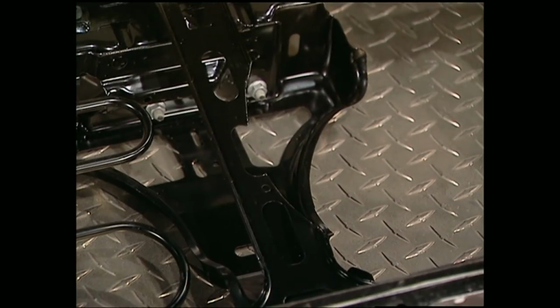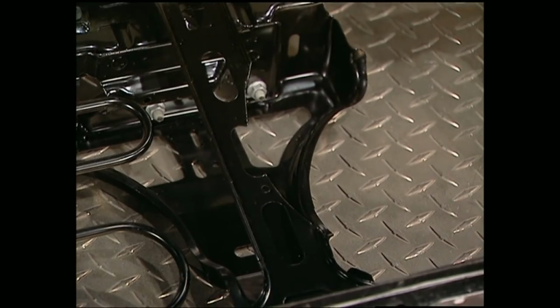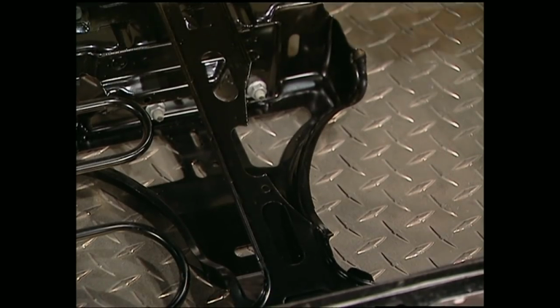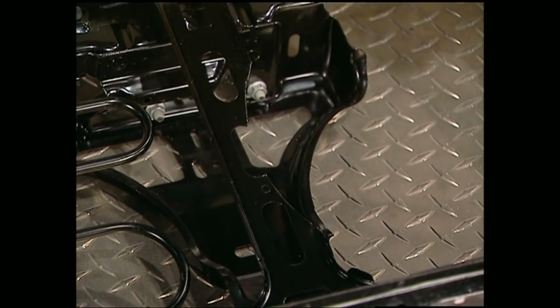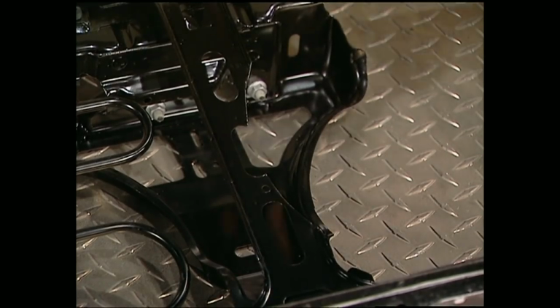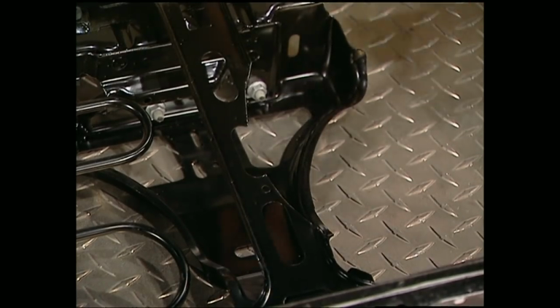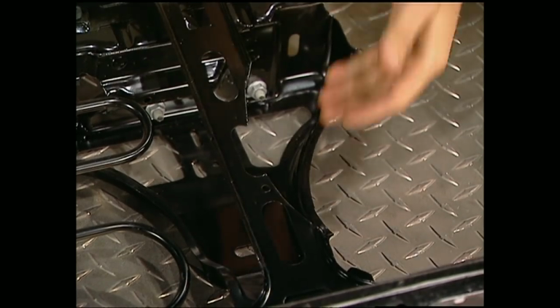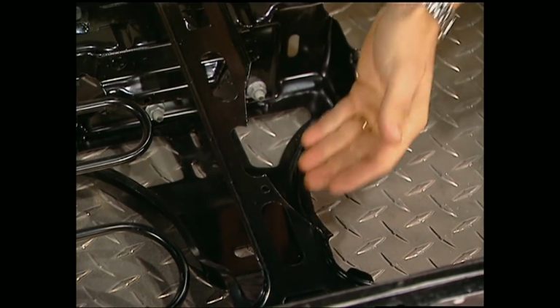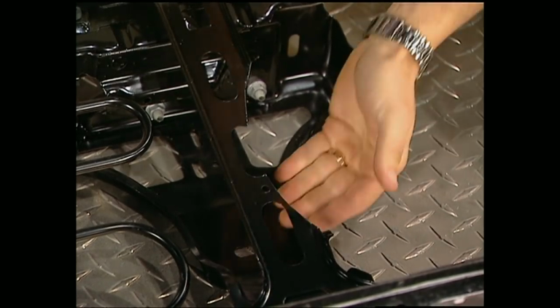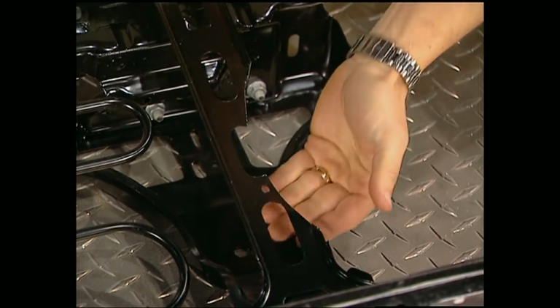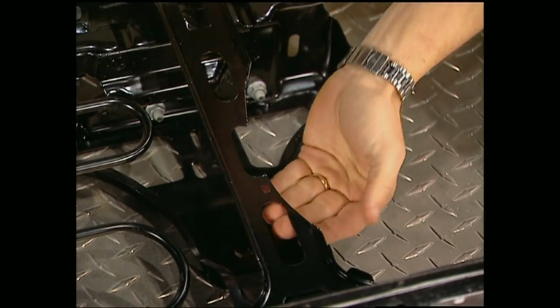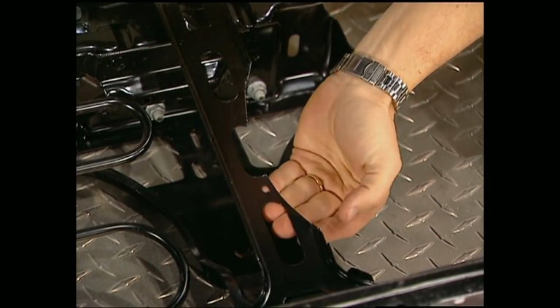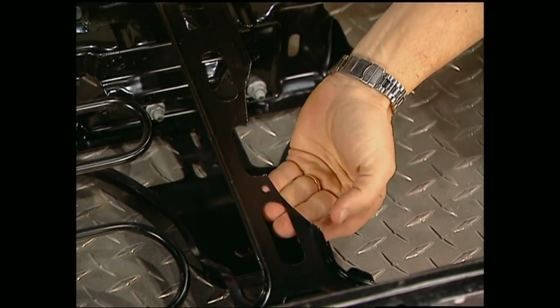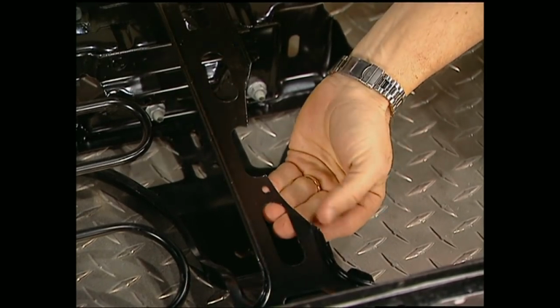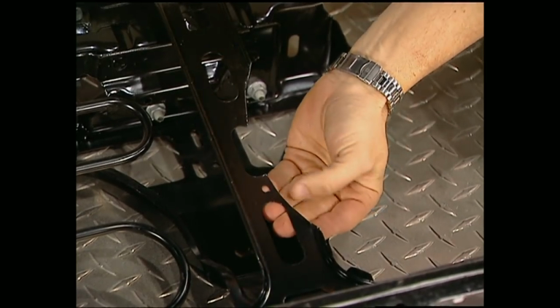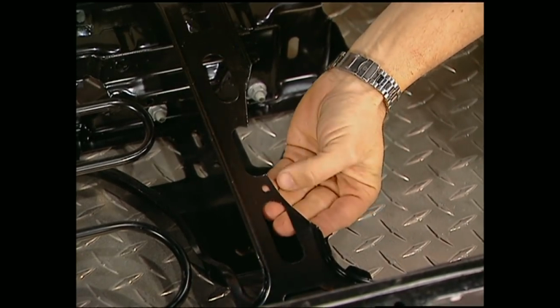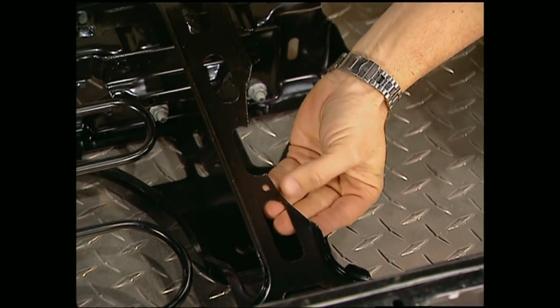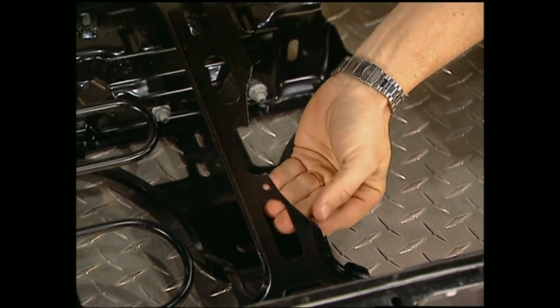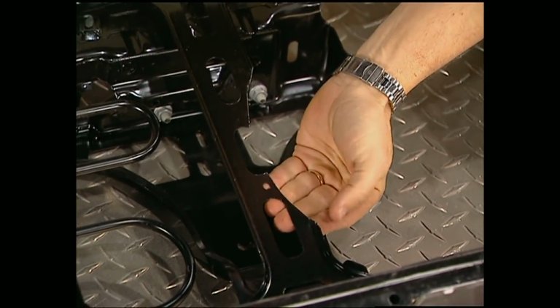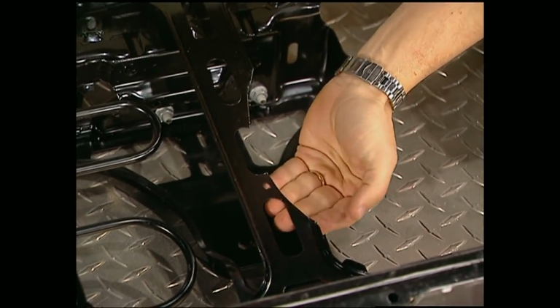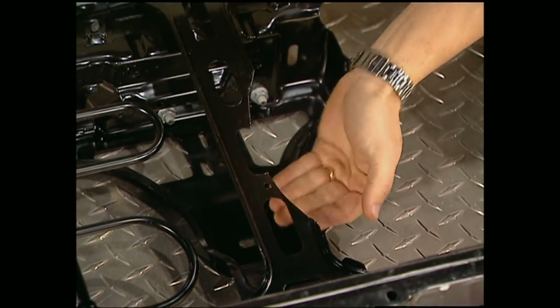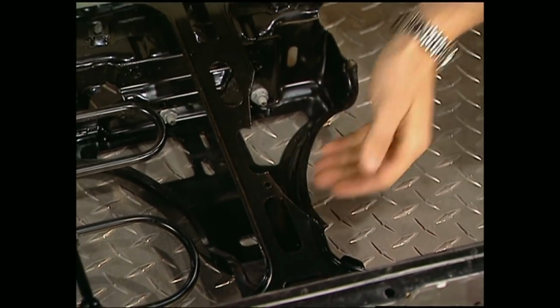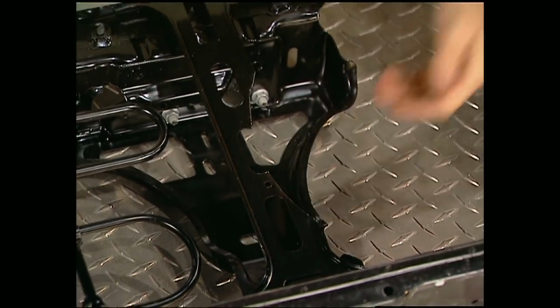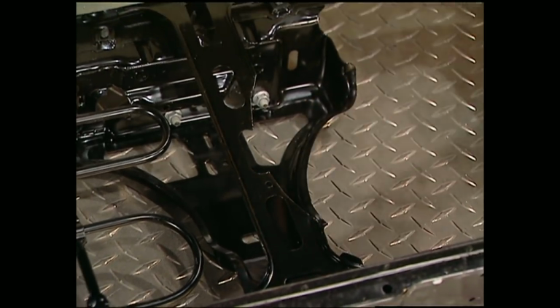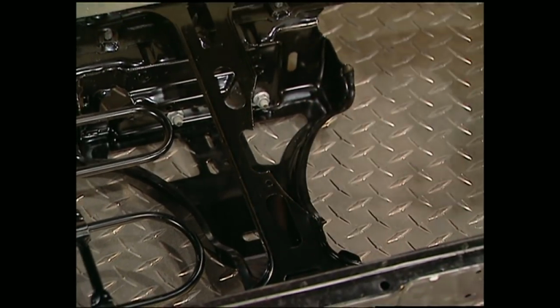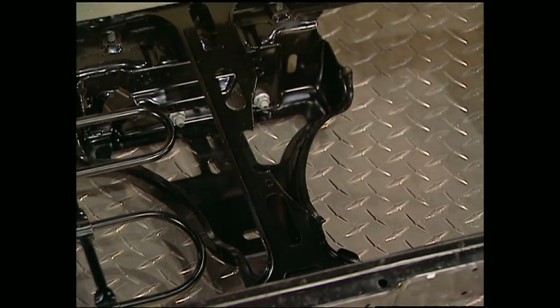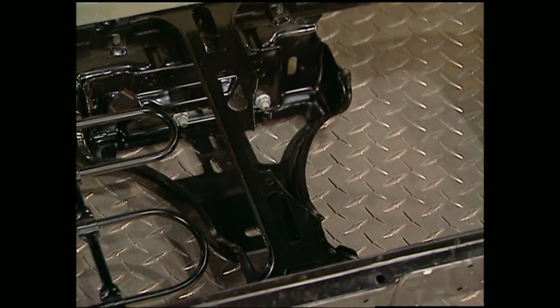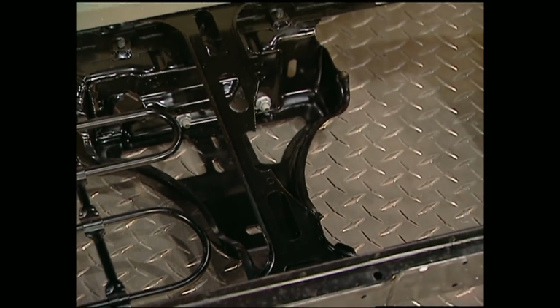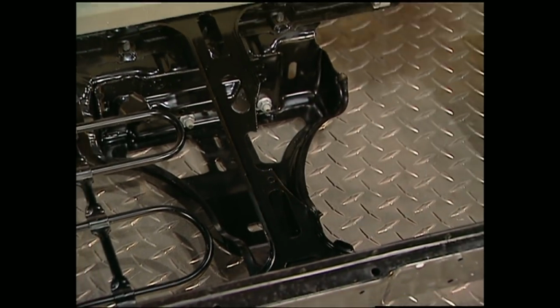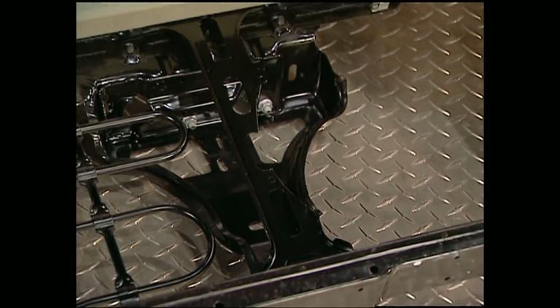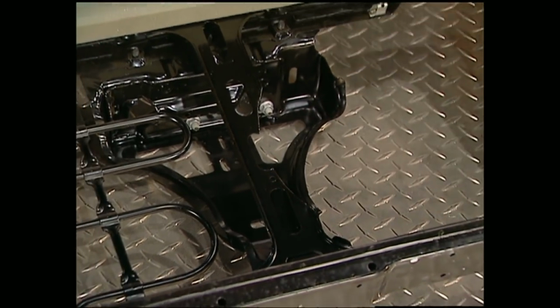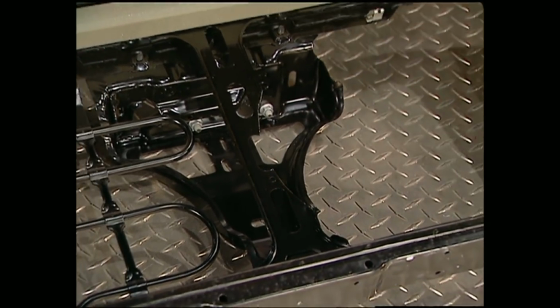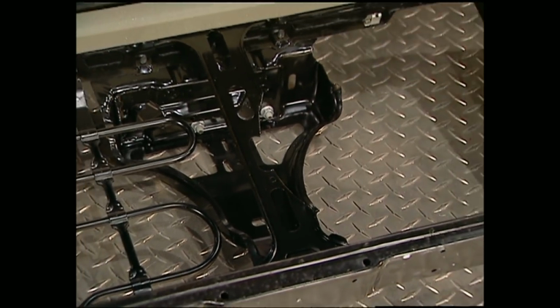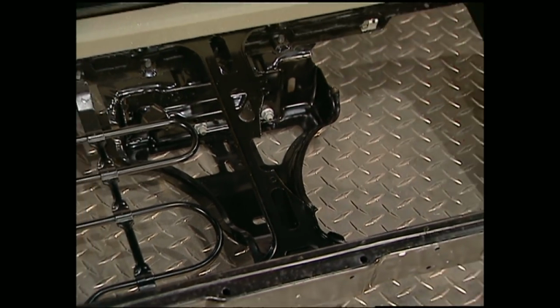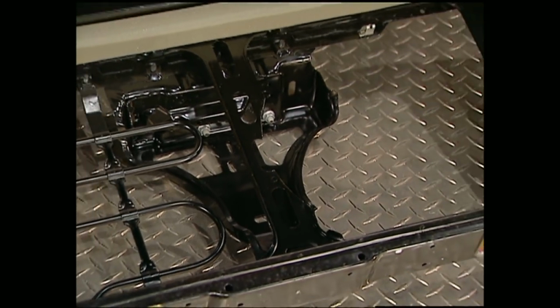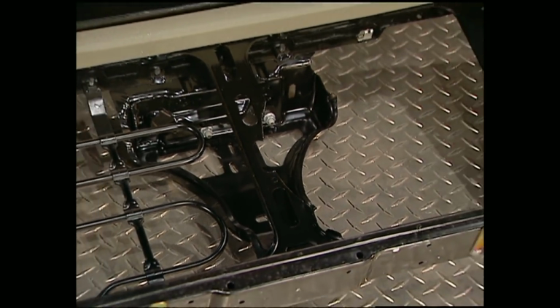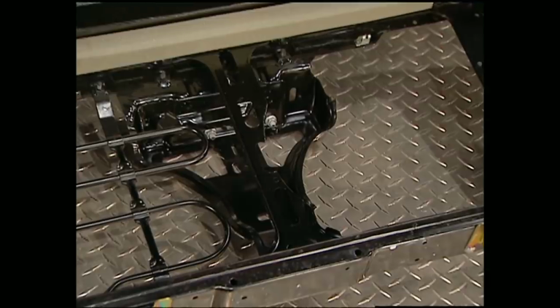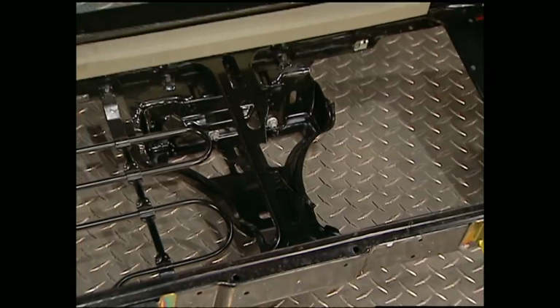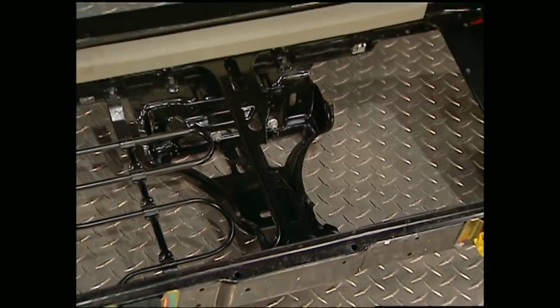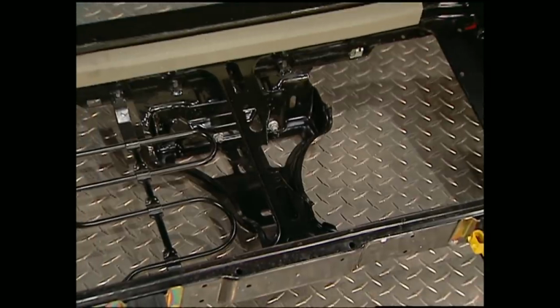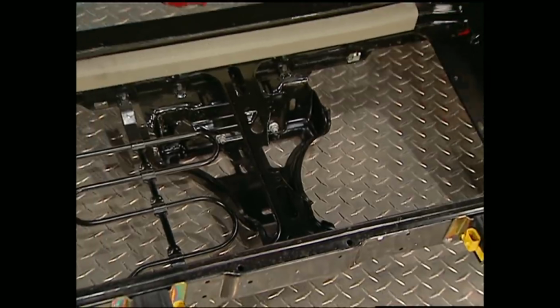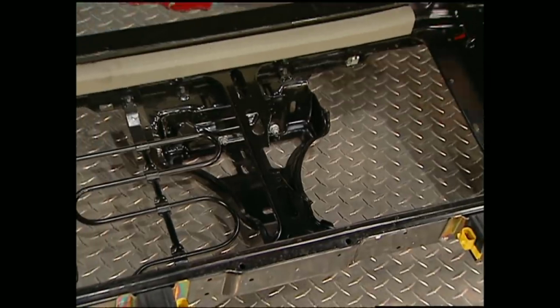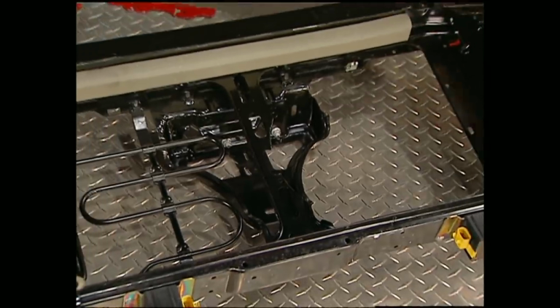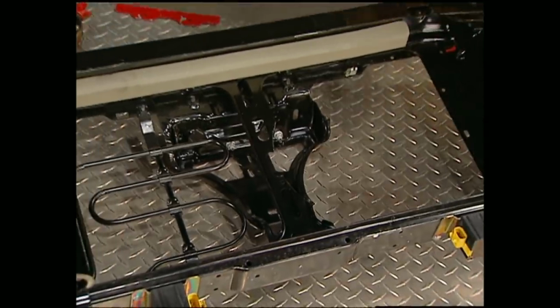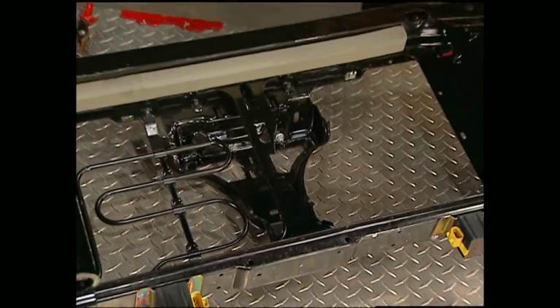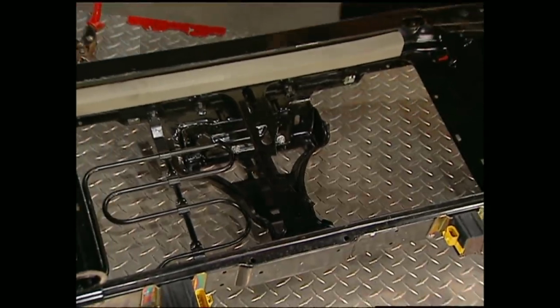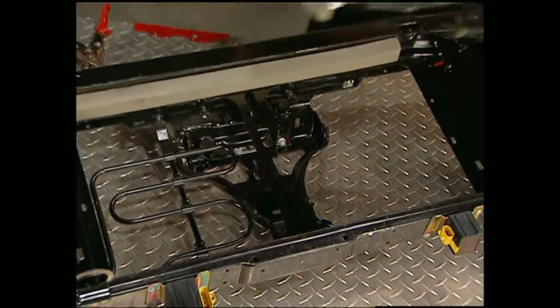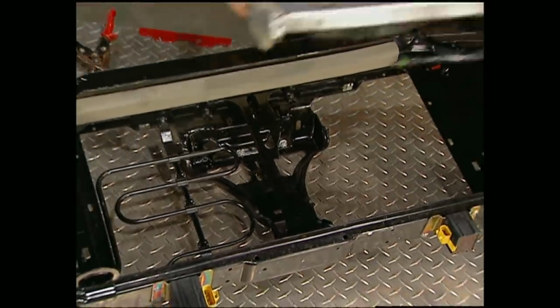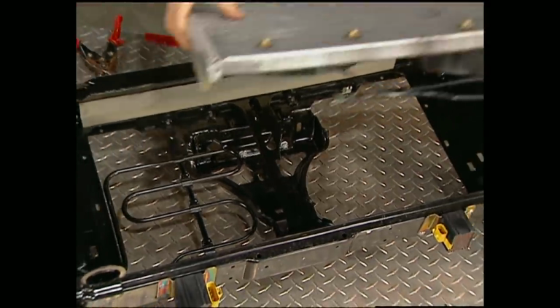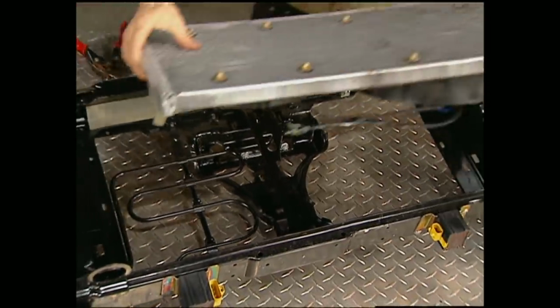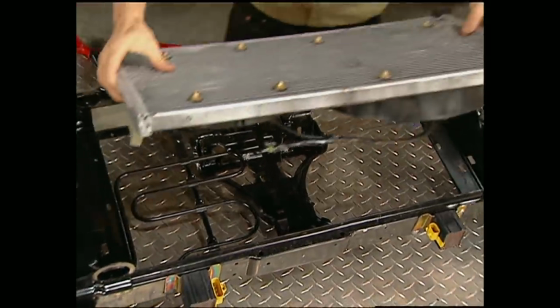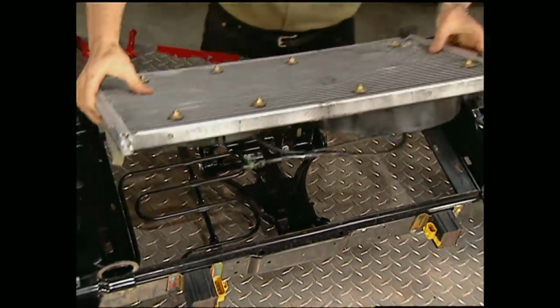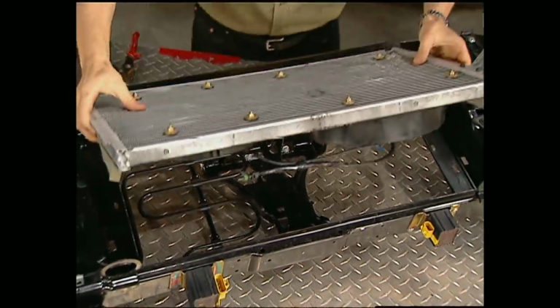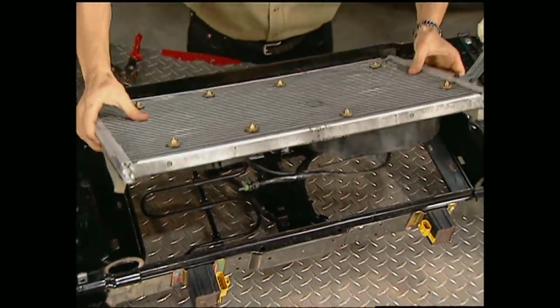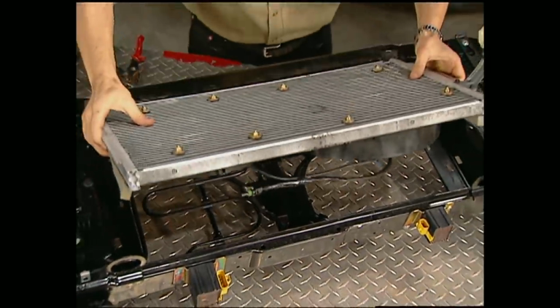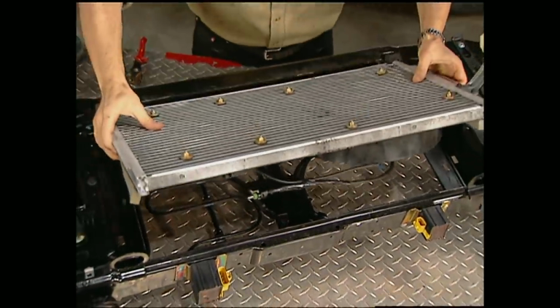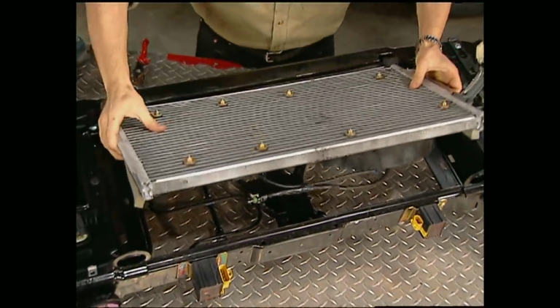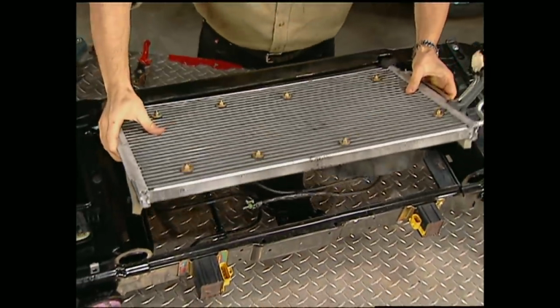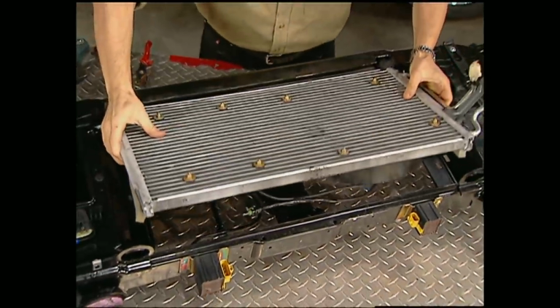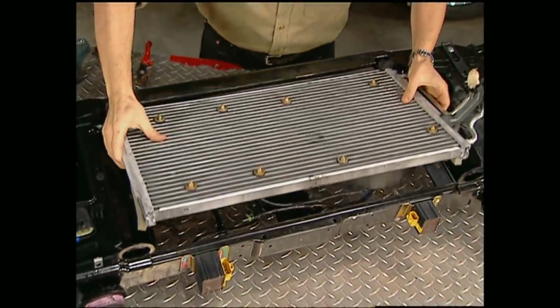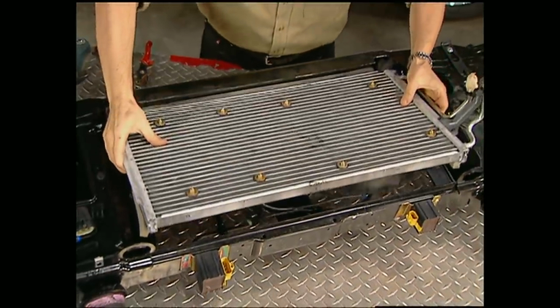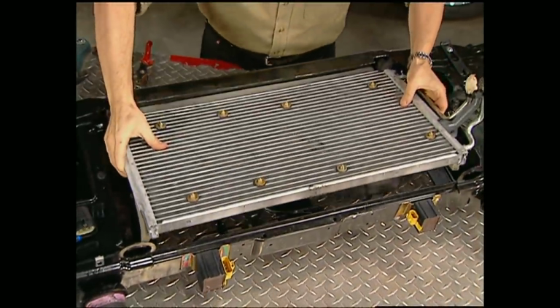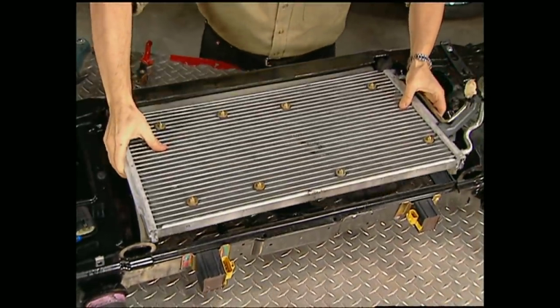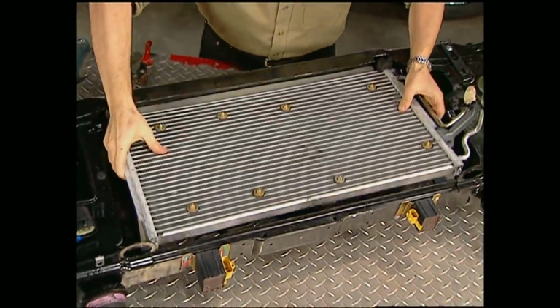I've used a pair of tin snips to trim around here to make room for the 12-inch fan. Once the condenser is in place, it's ready to go in the truck.